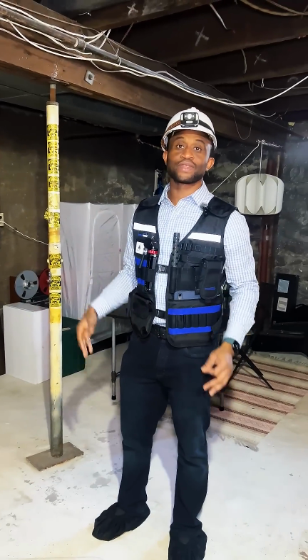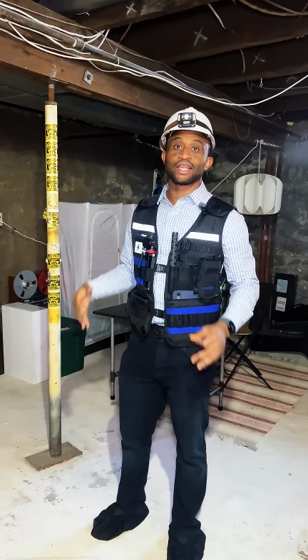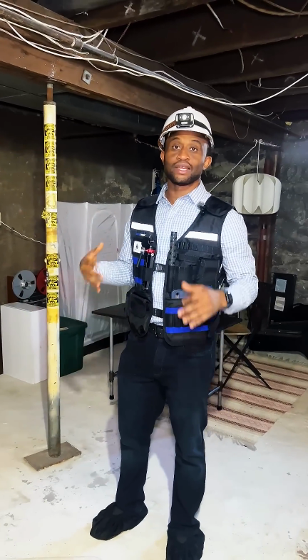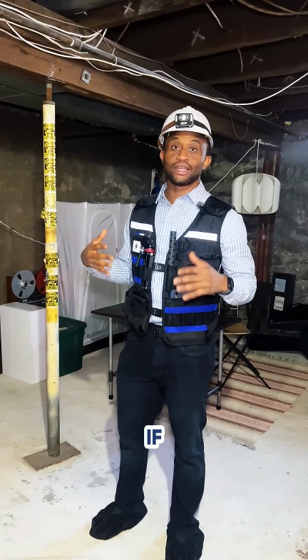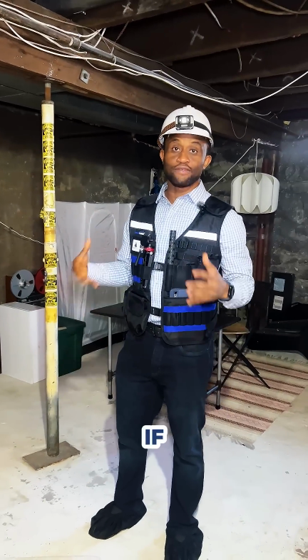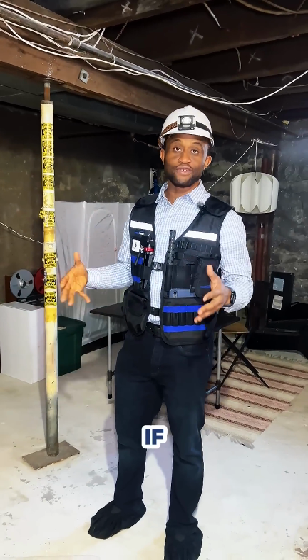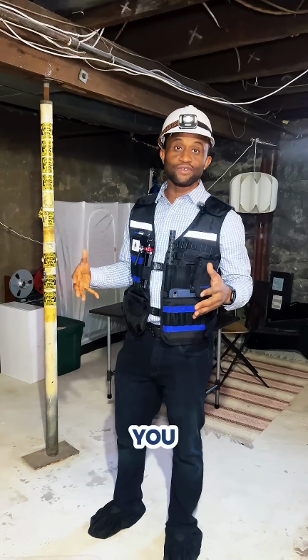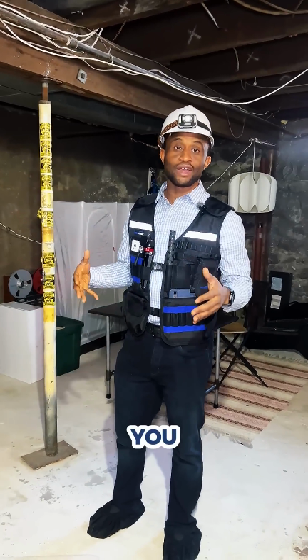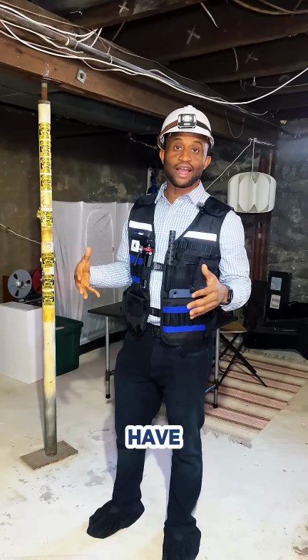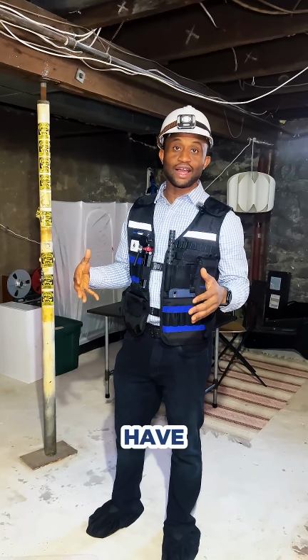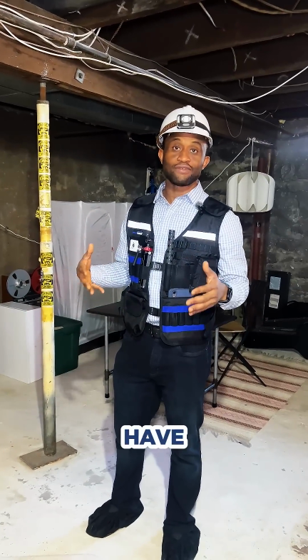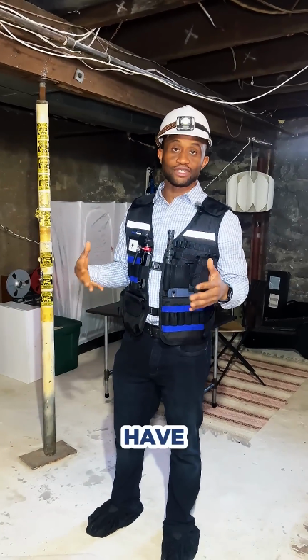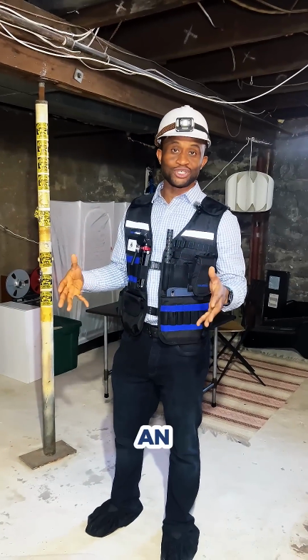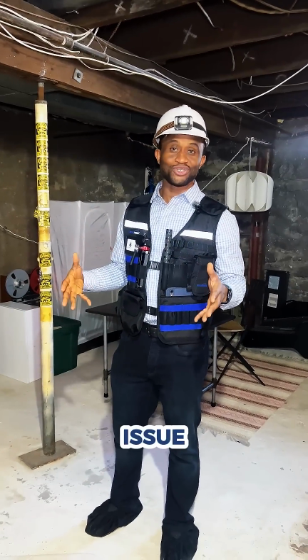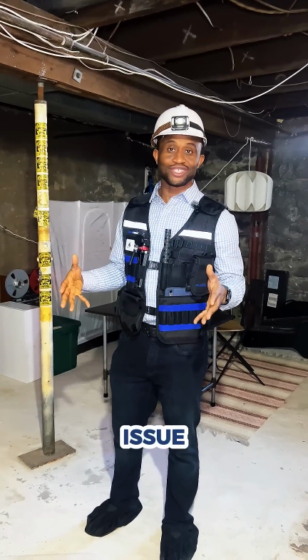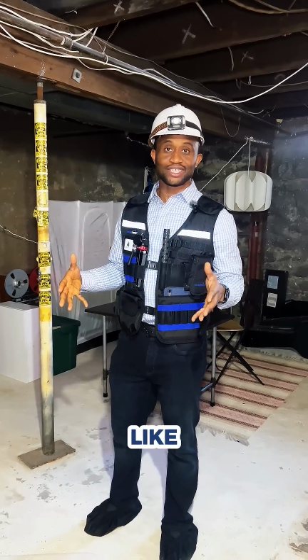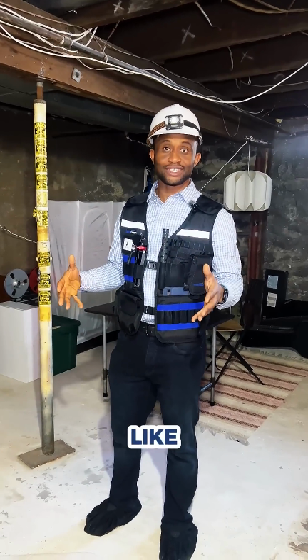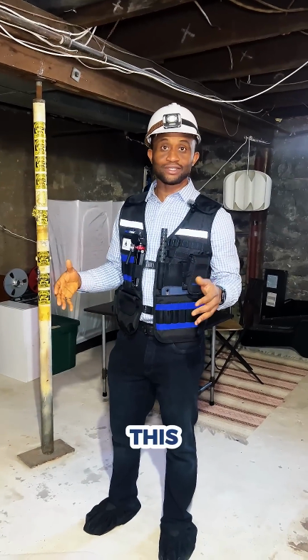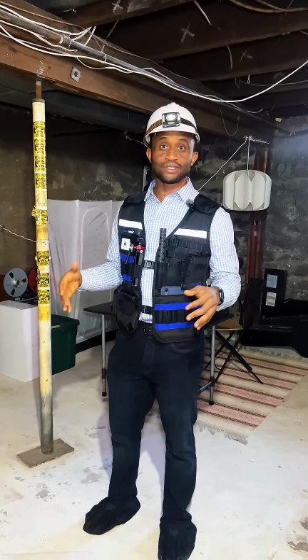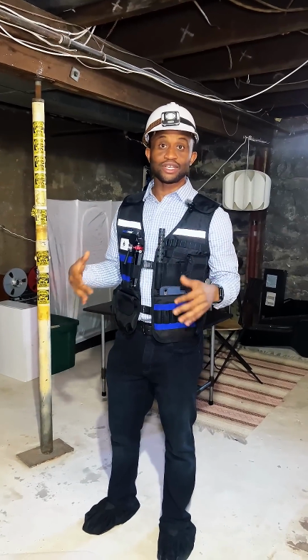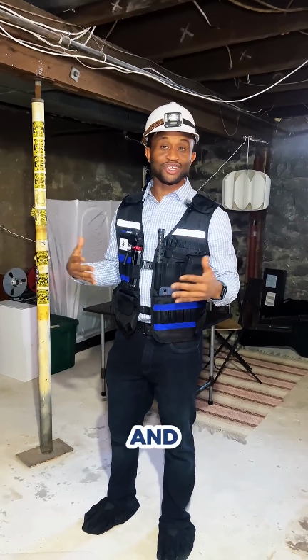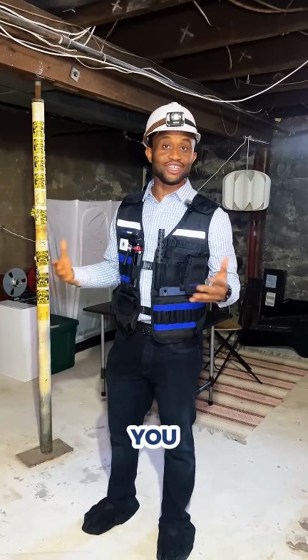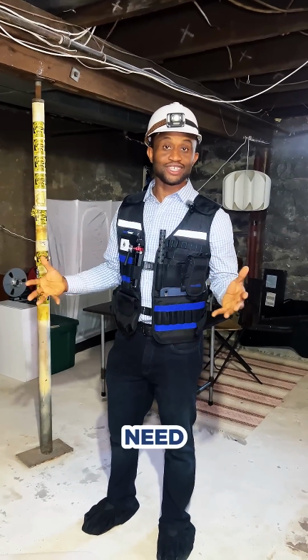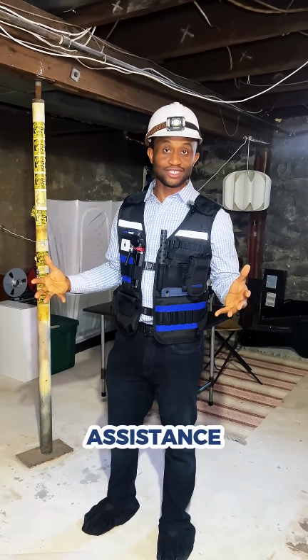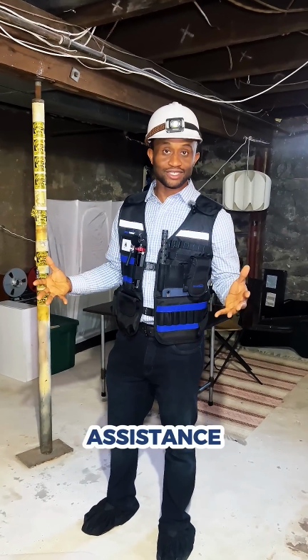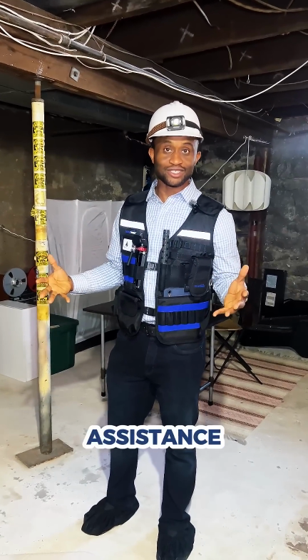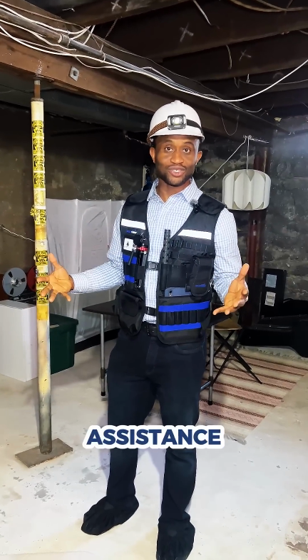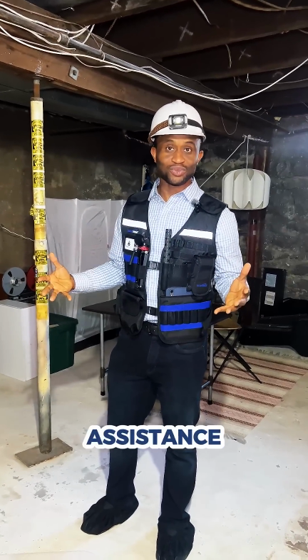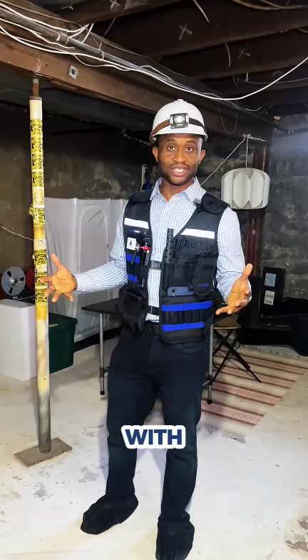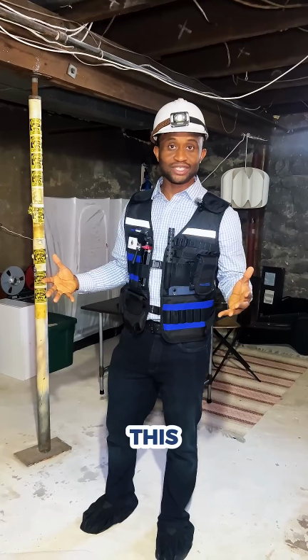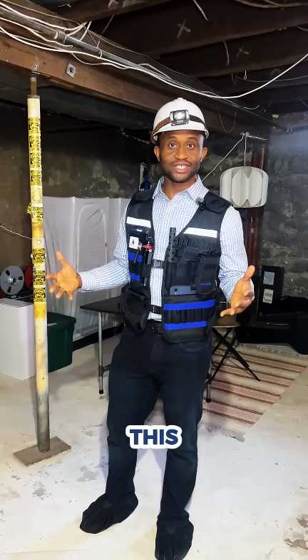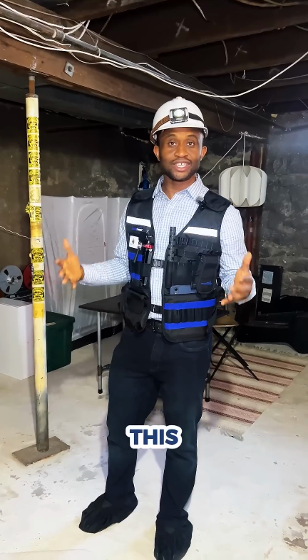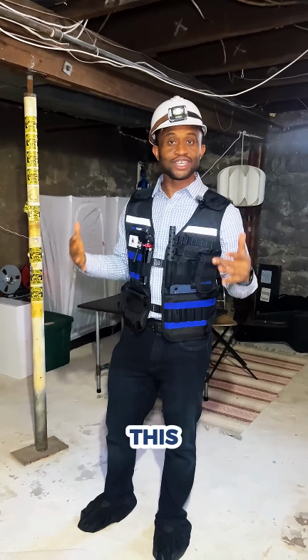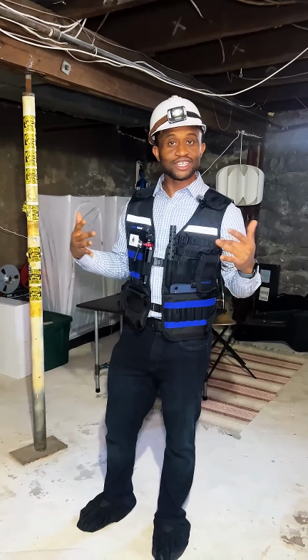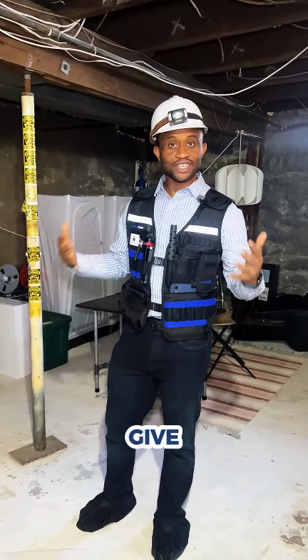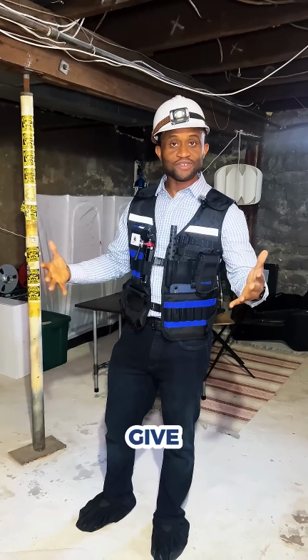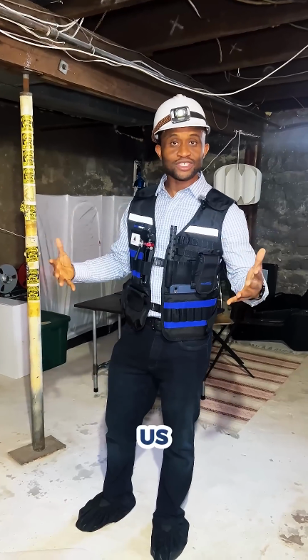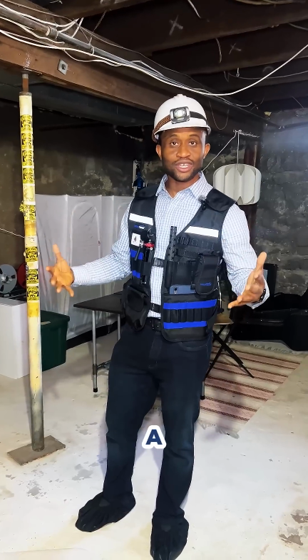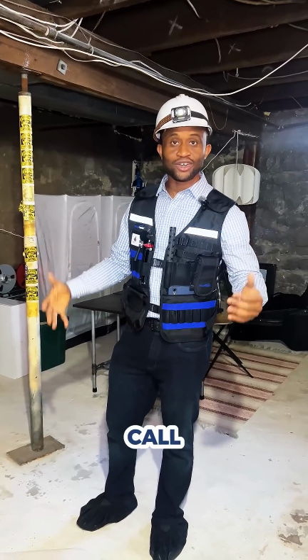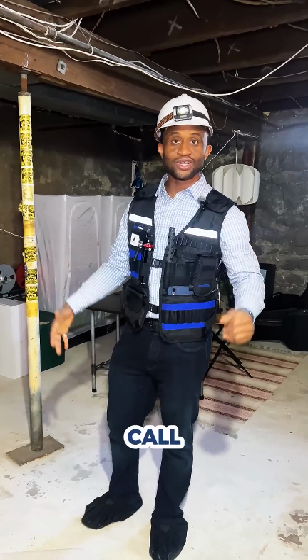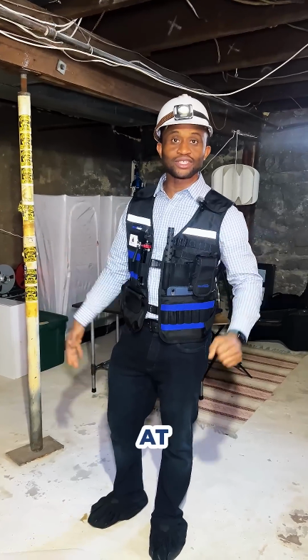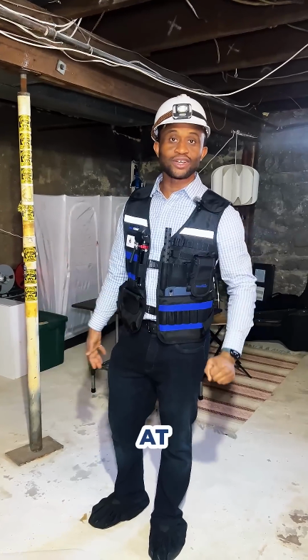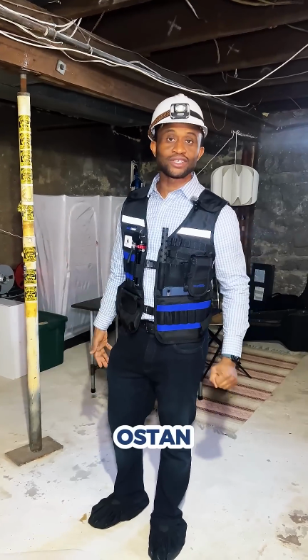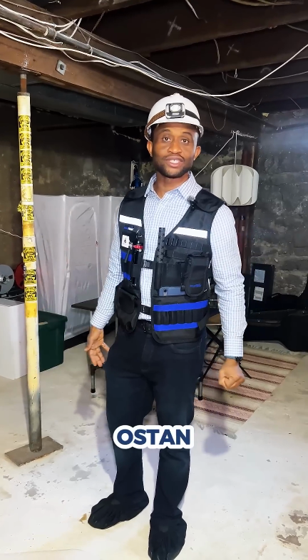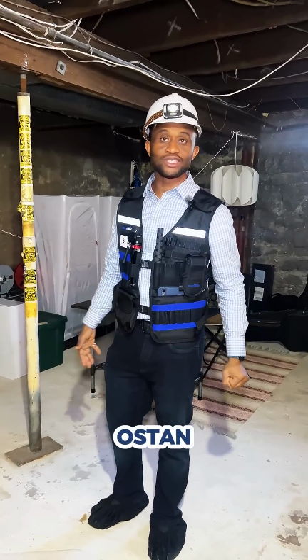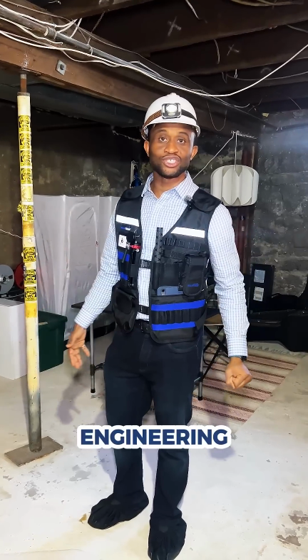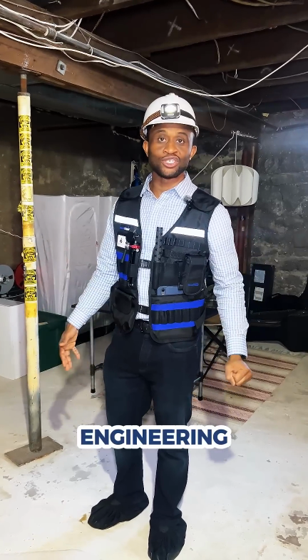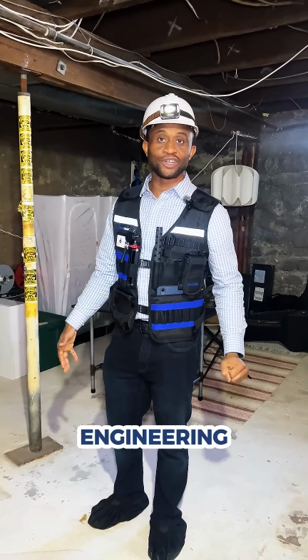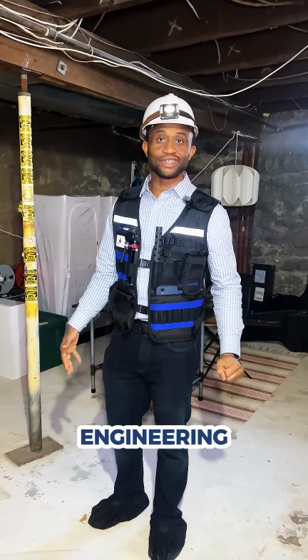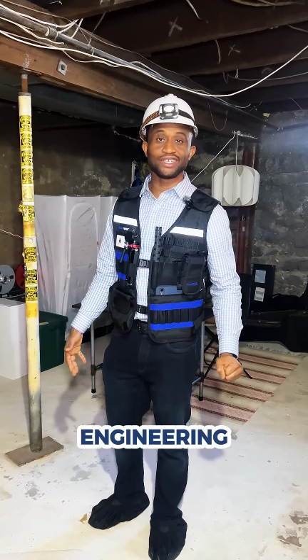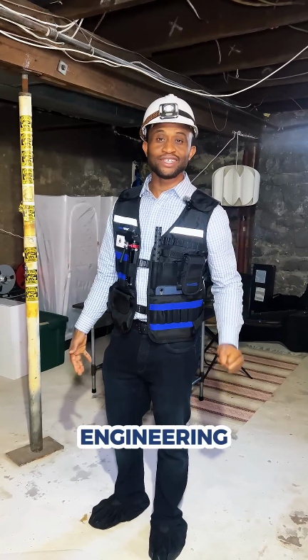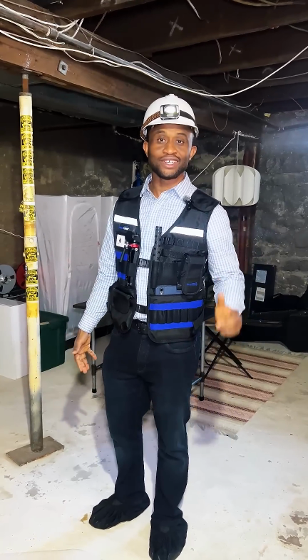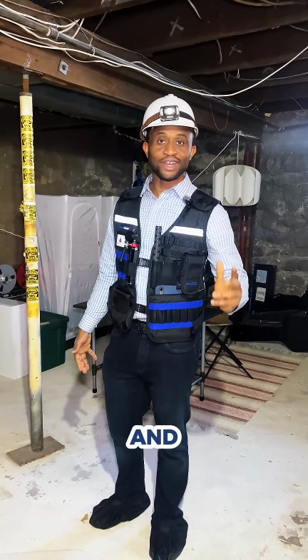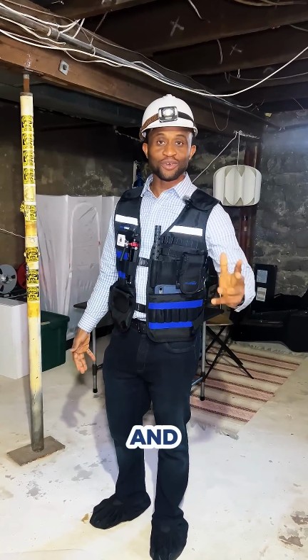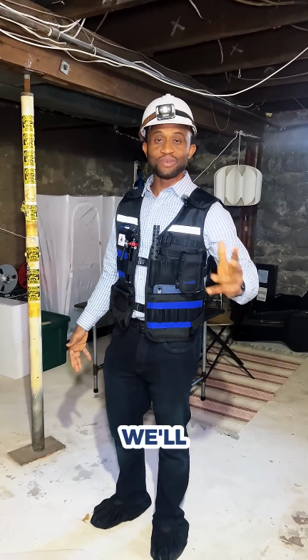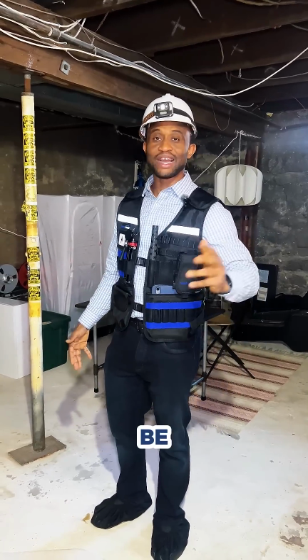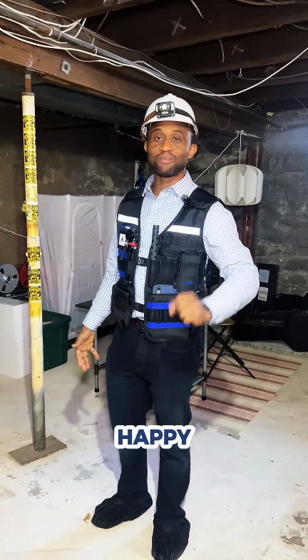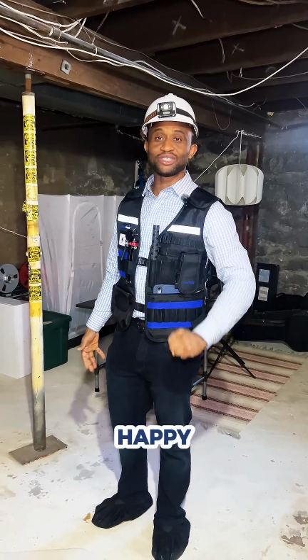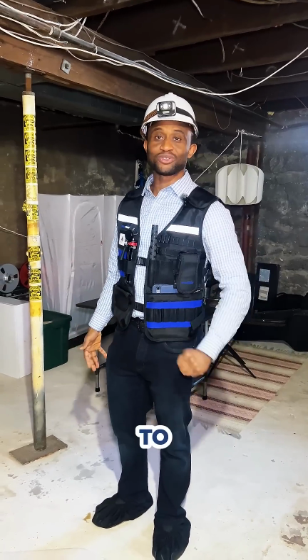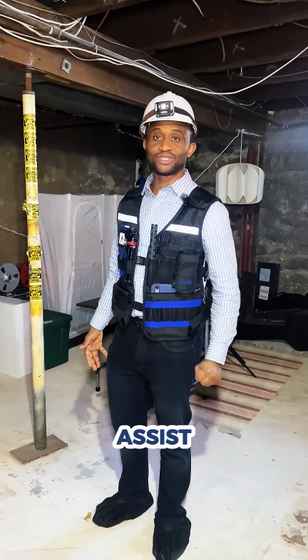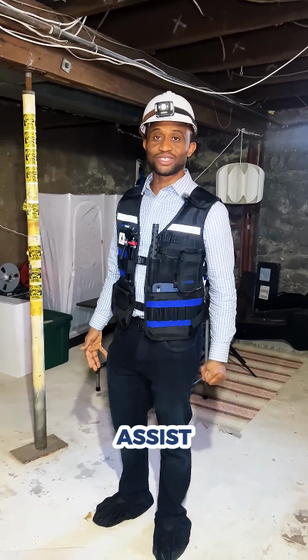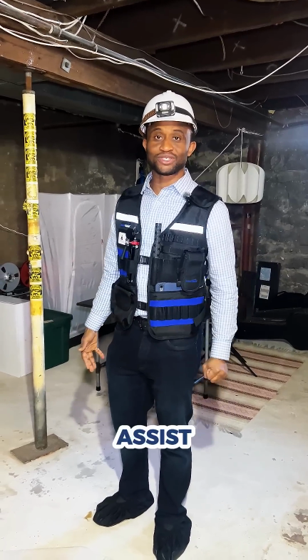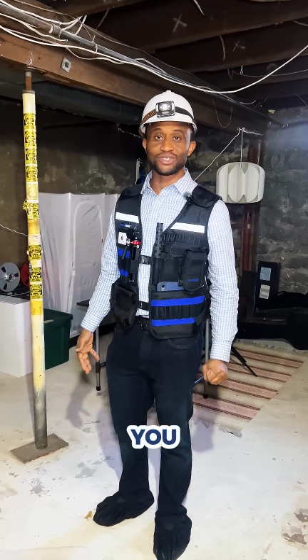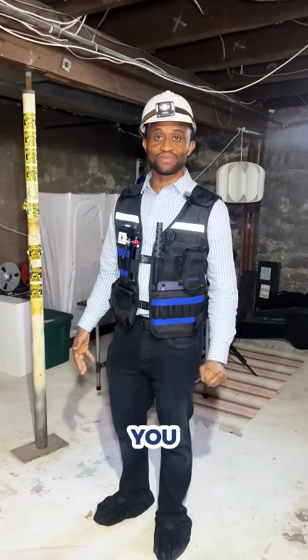If you have an issue like this and you need assistance, give us a call at Austin Engineering and we'll be happy to assist you.